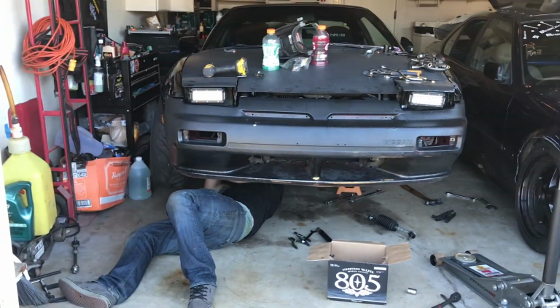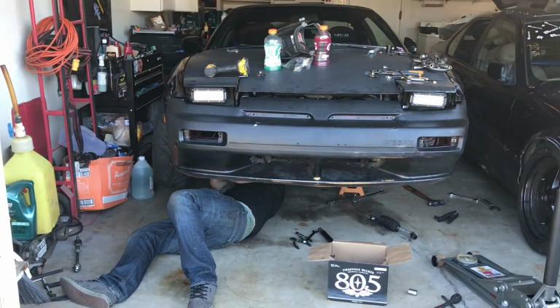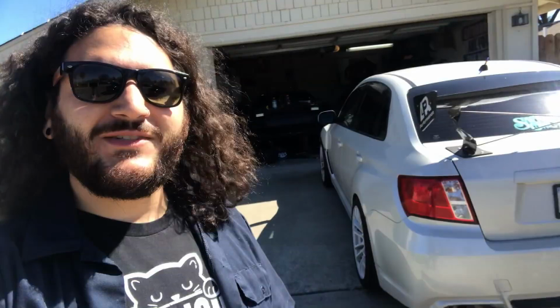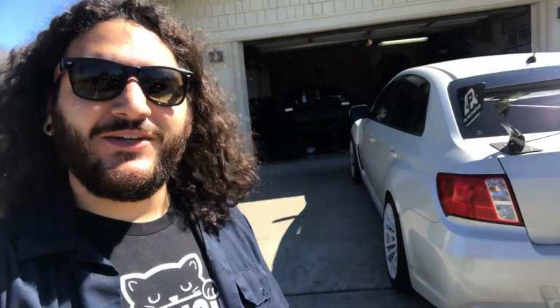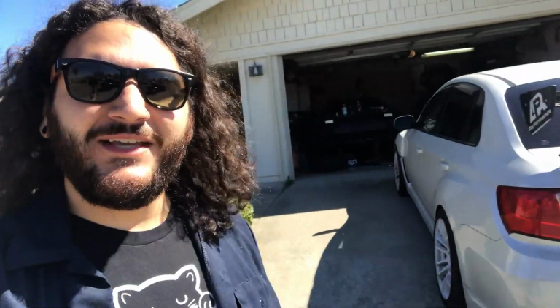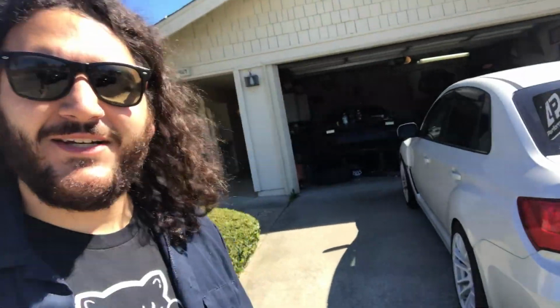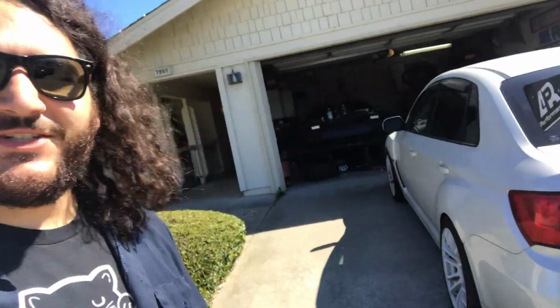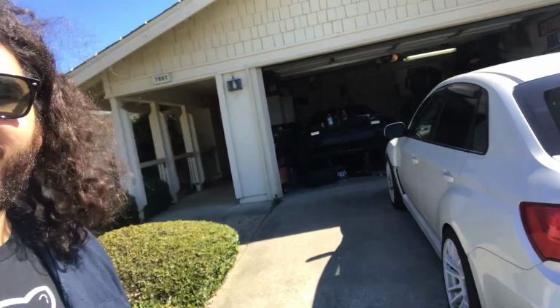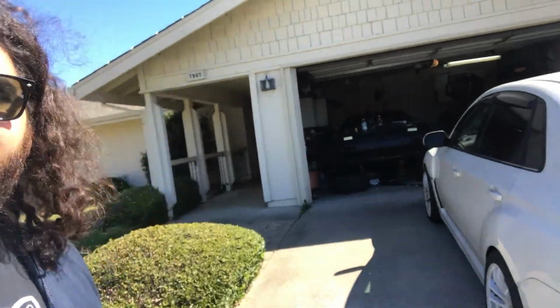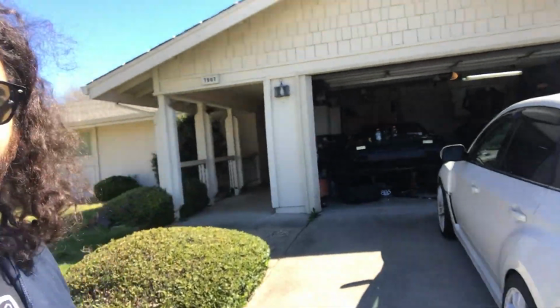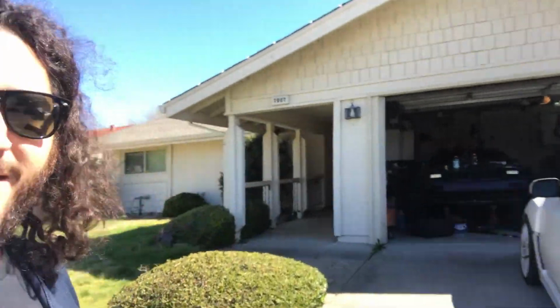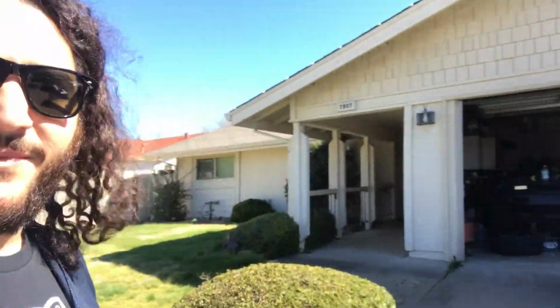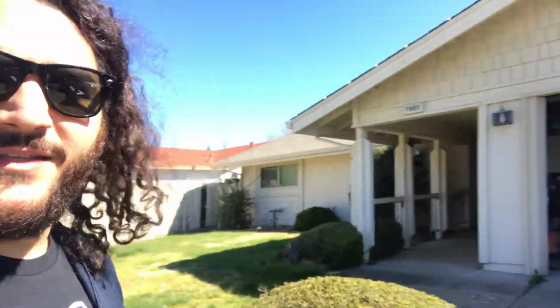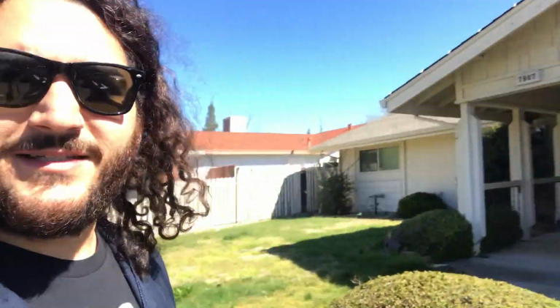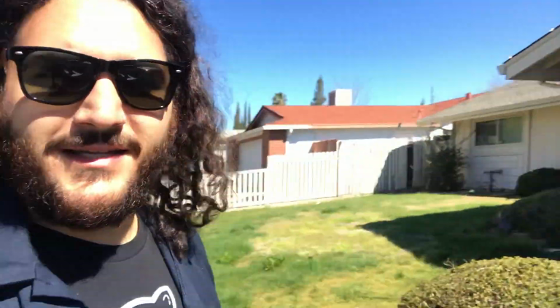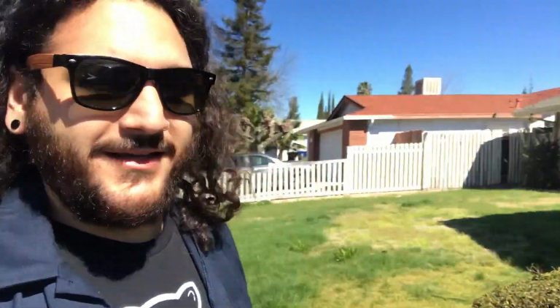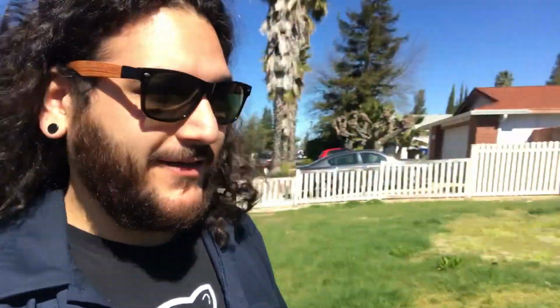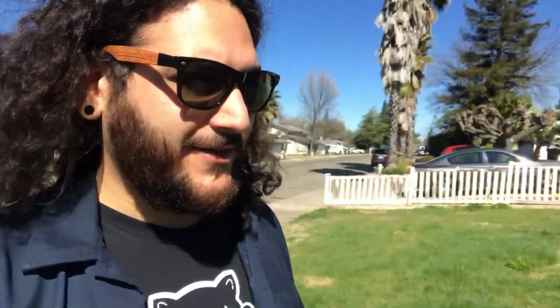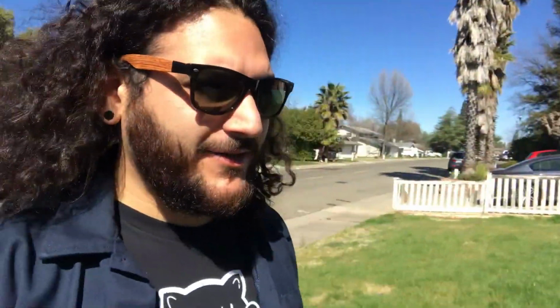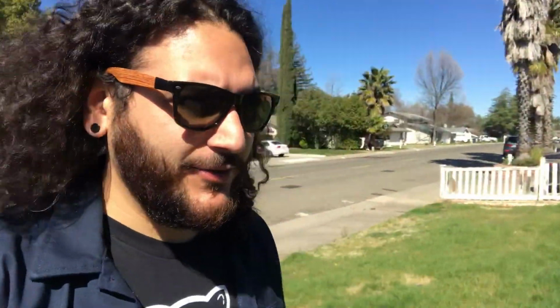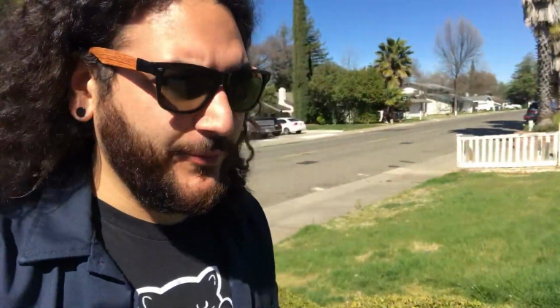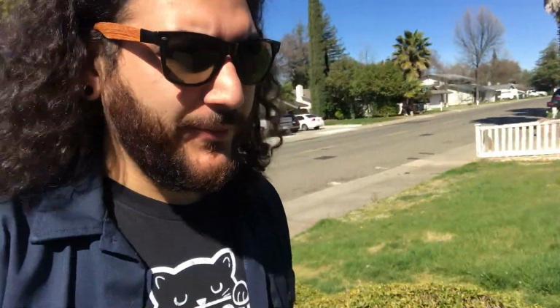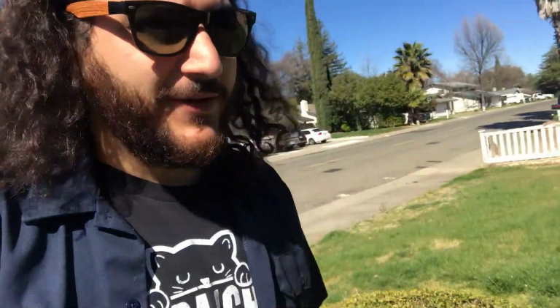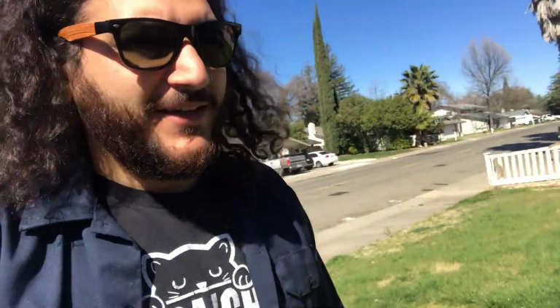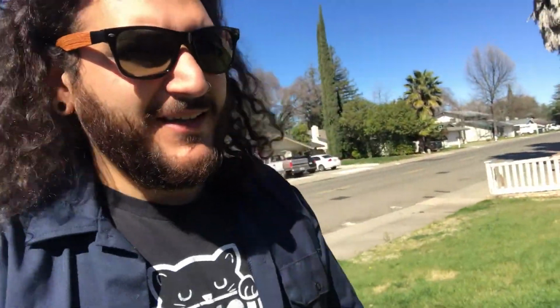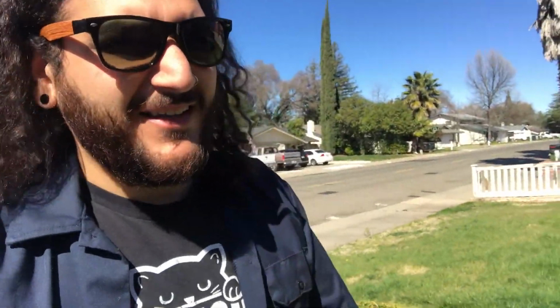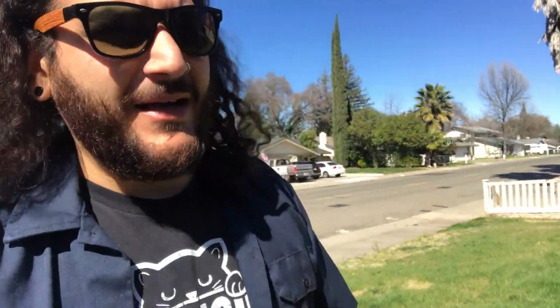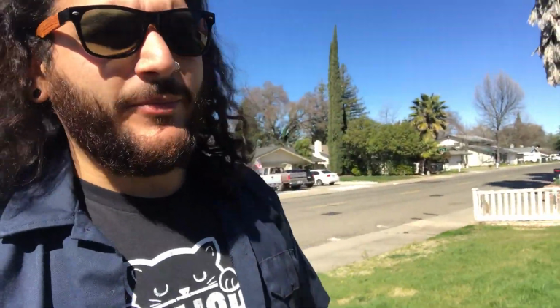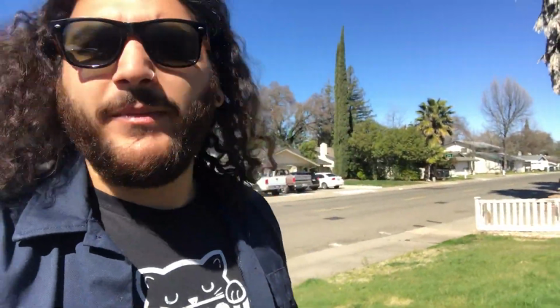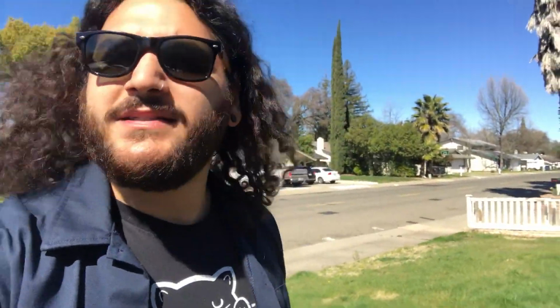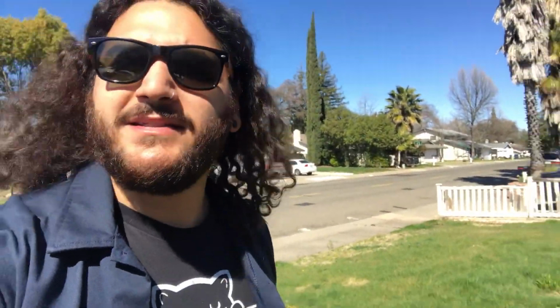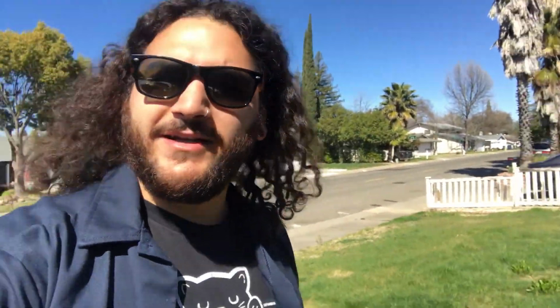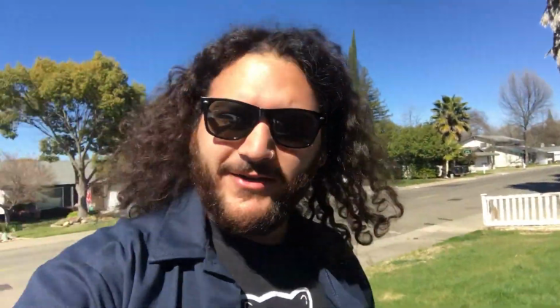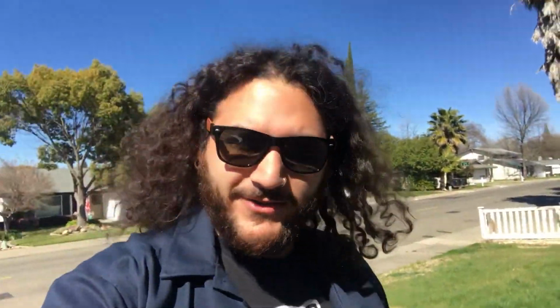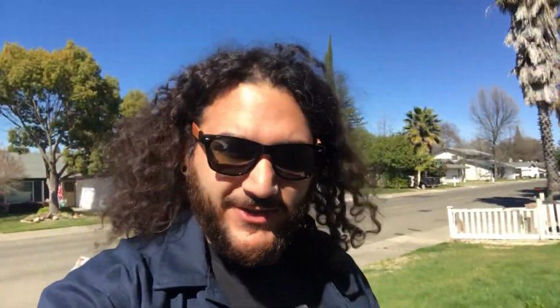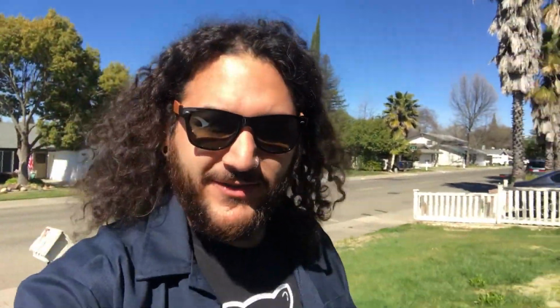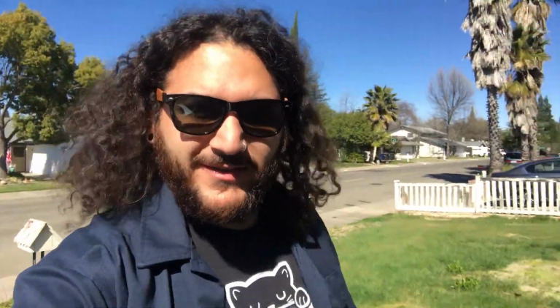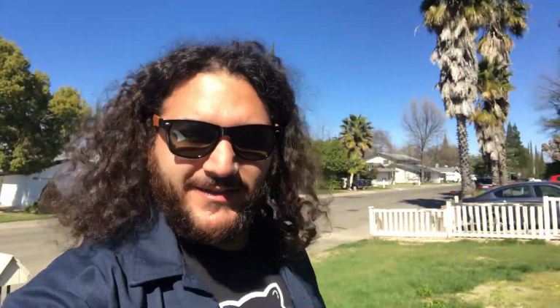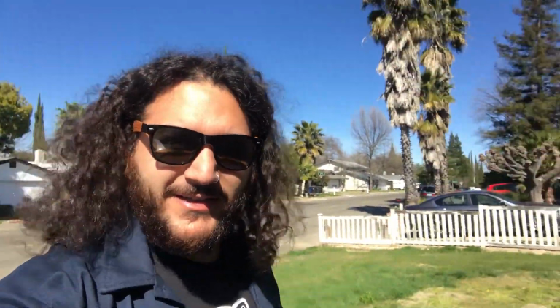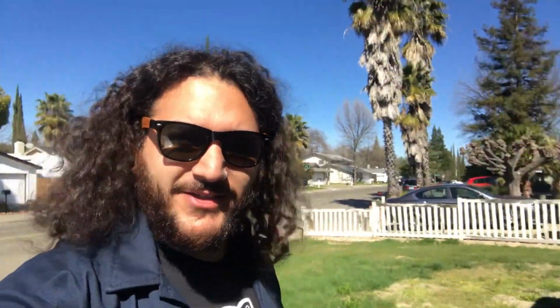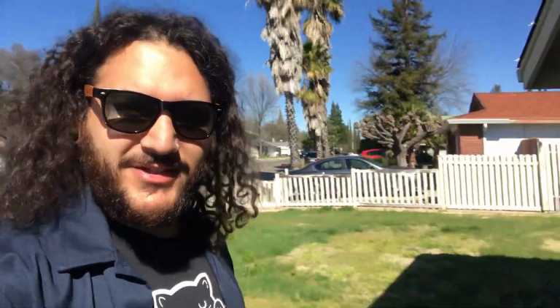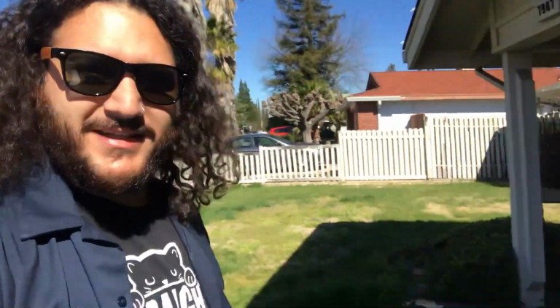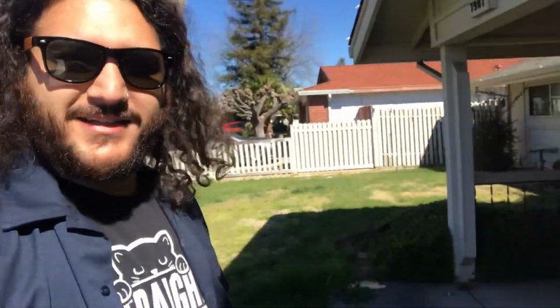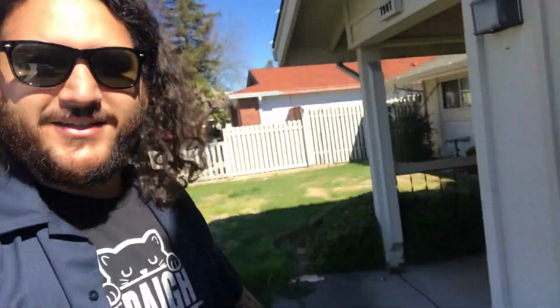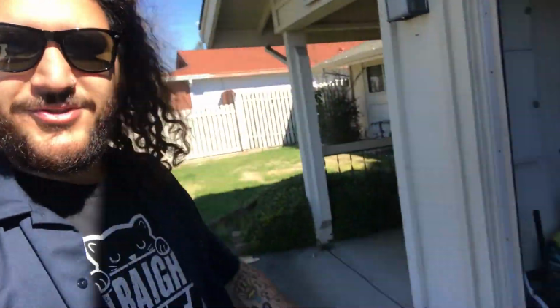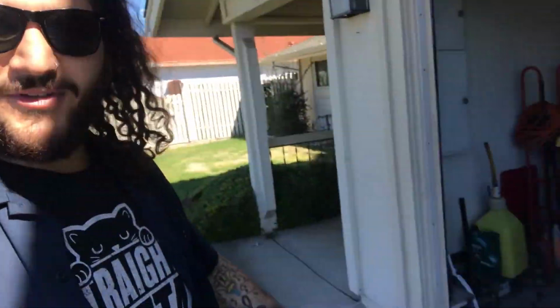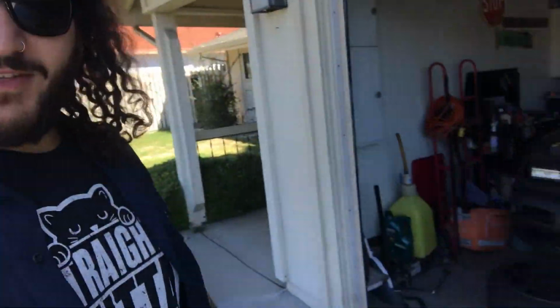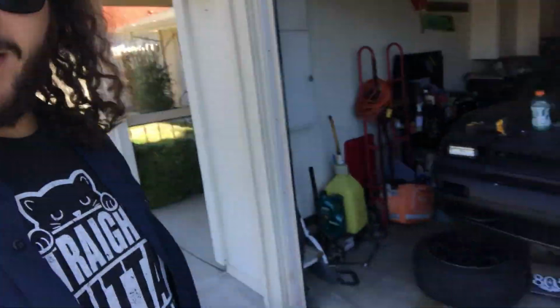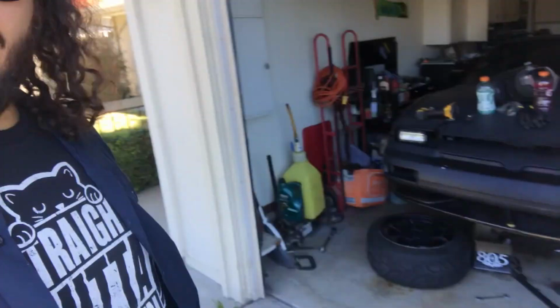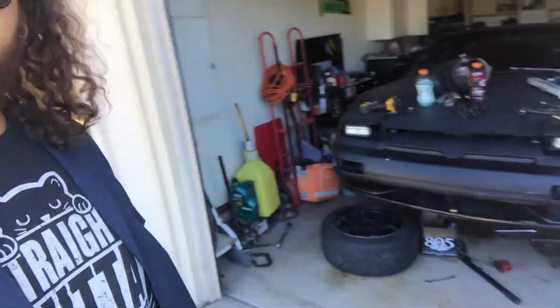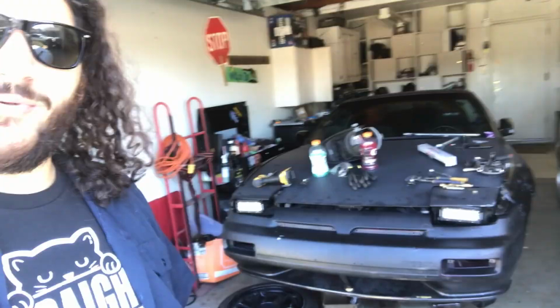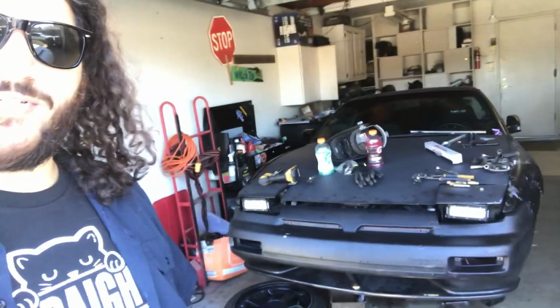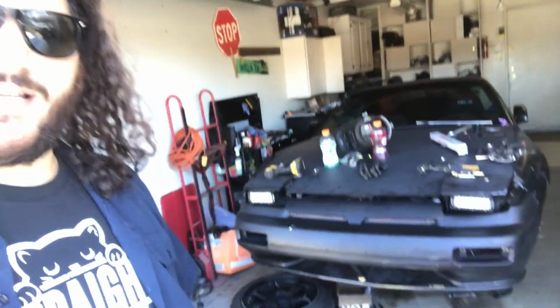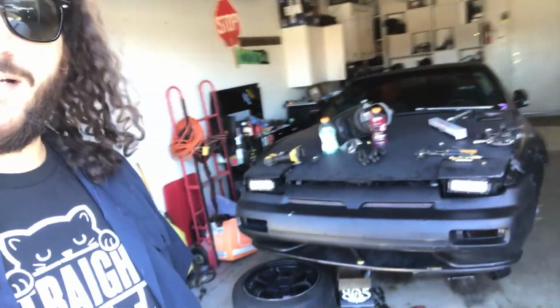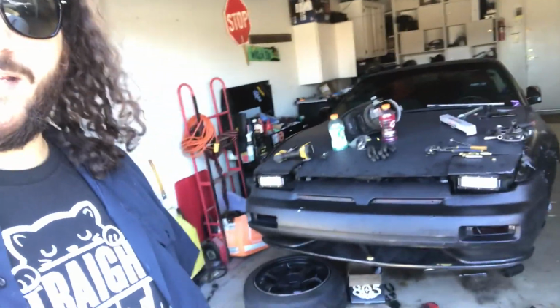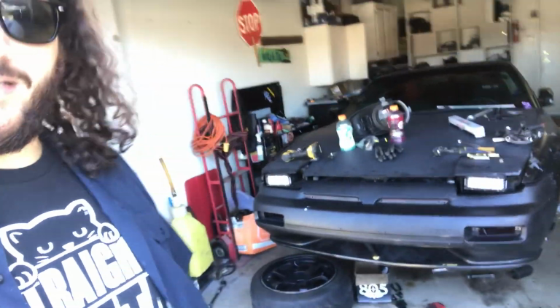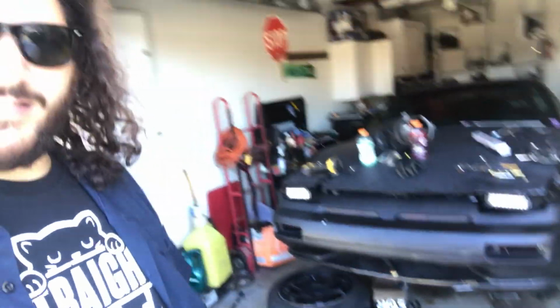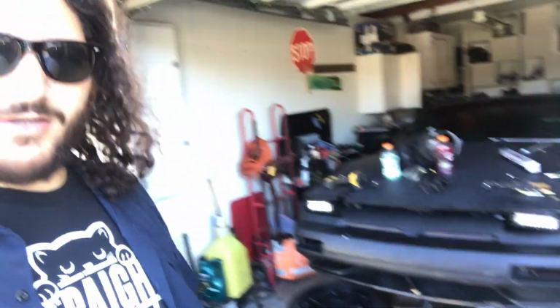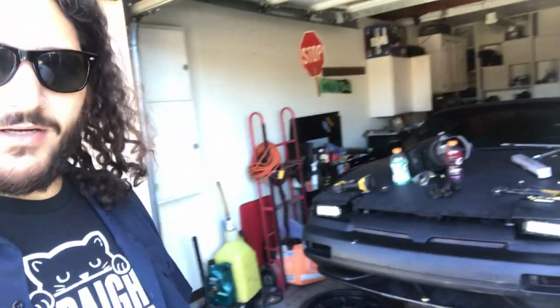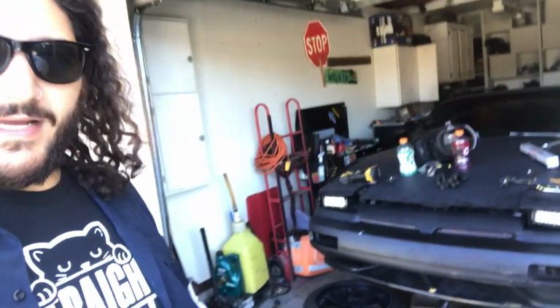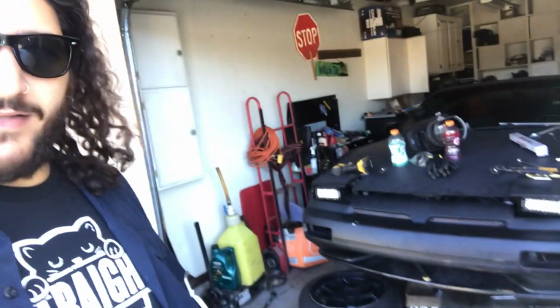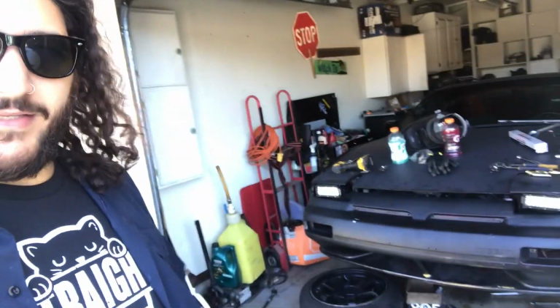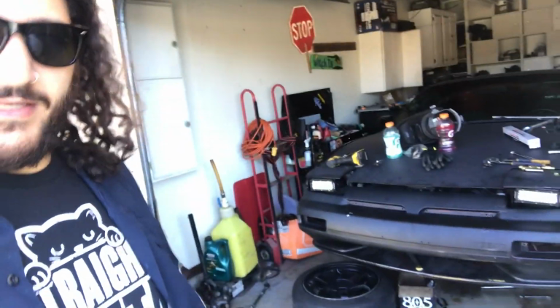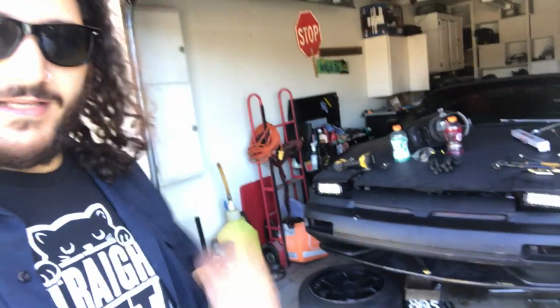Kyle actually just picked up this coupe a couple months ago, so he's just getting into drifting now. We're just kind of getting his car dialed in.